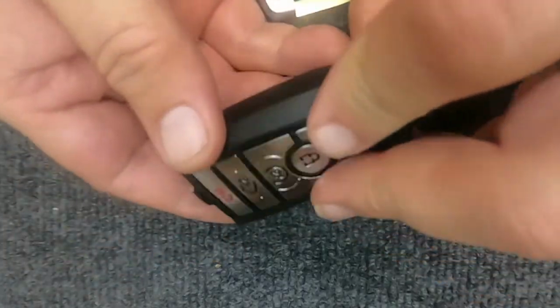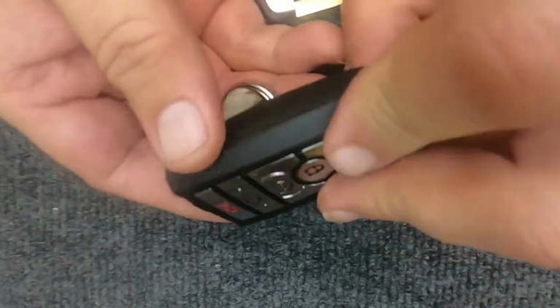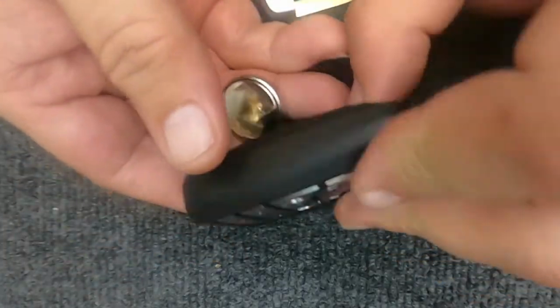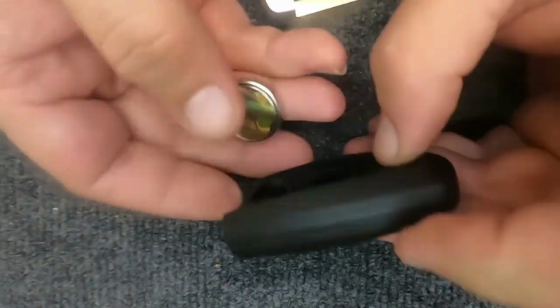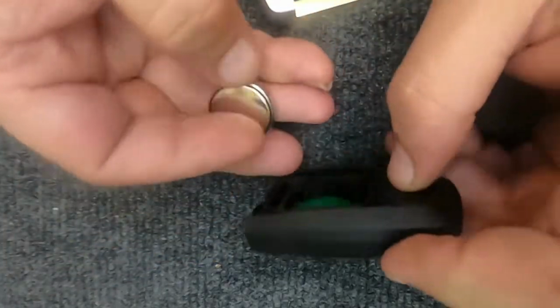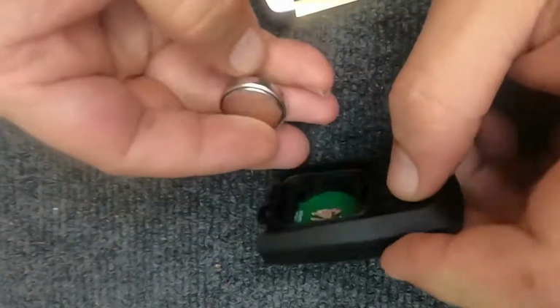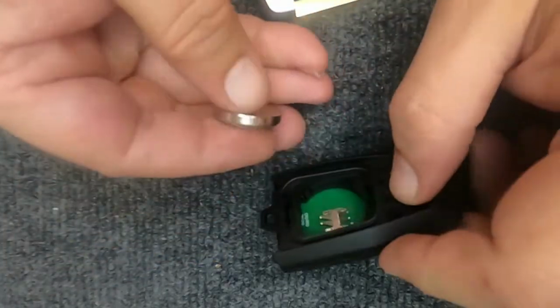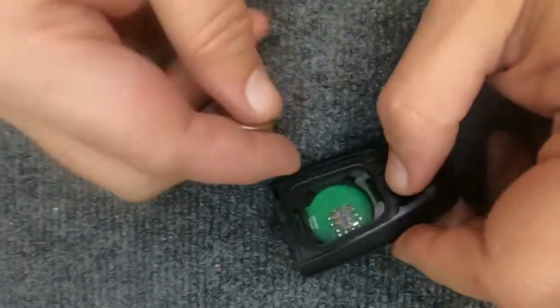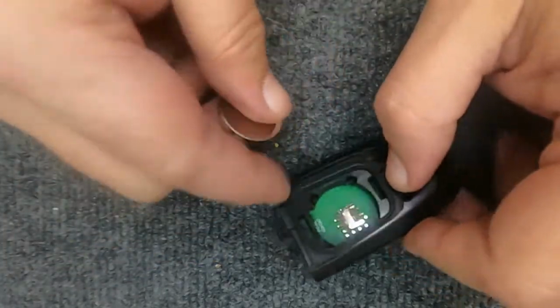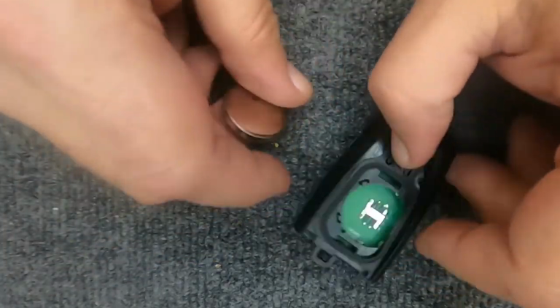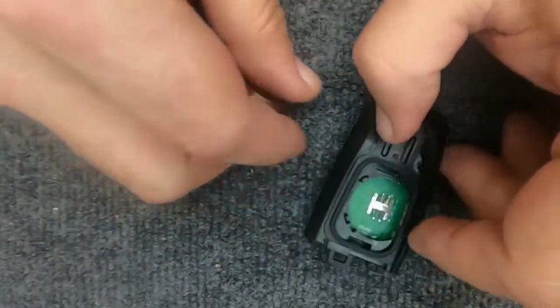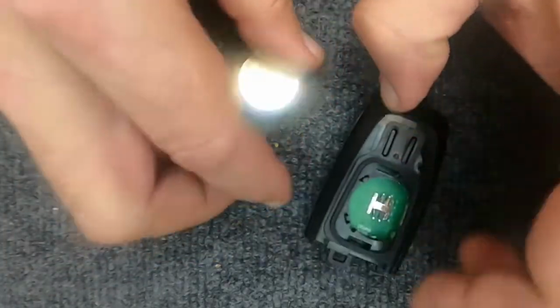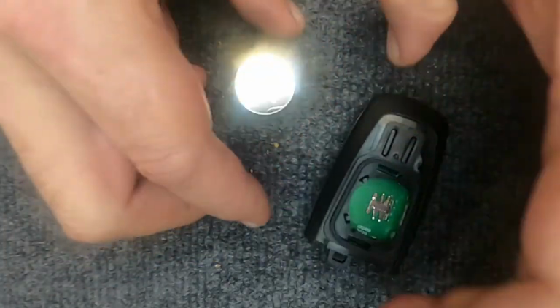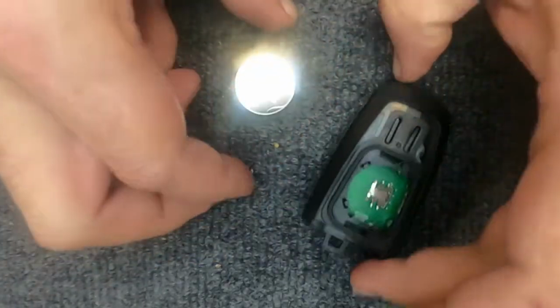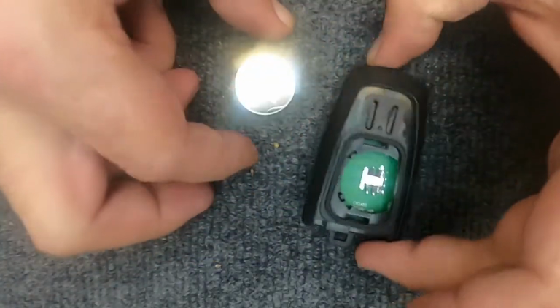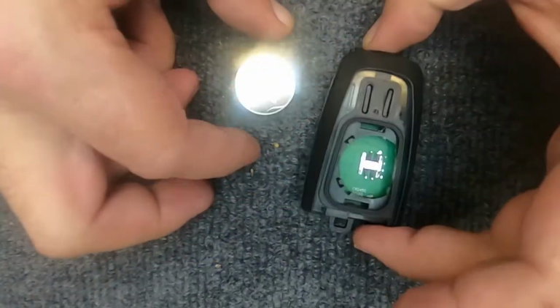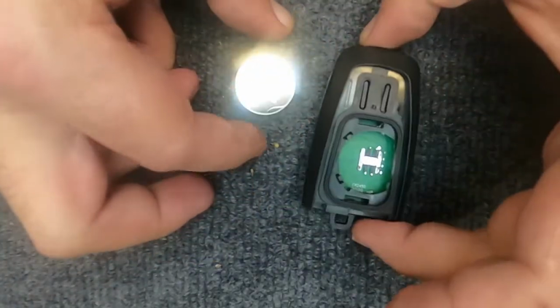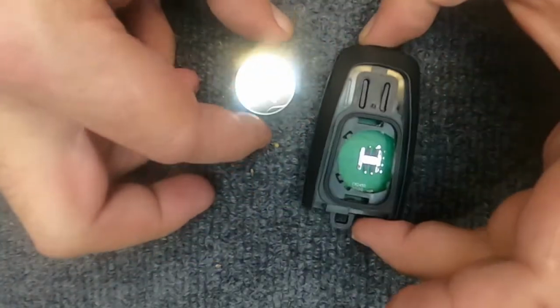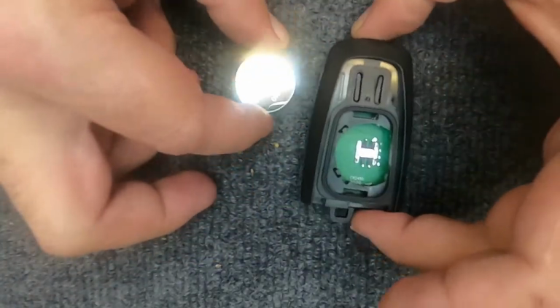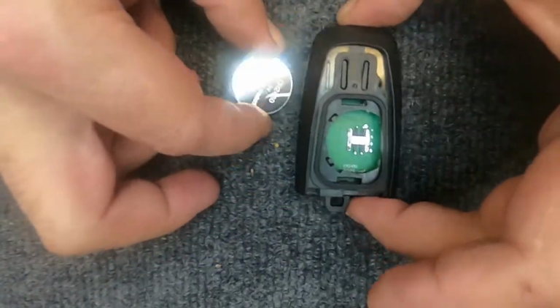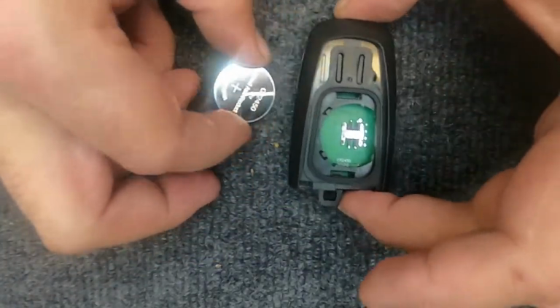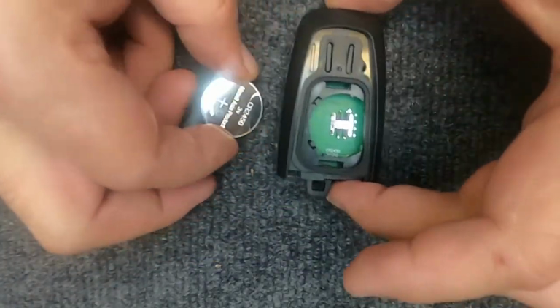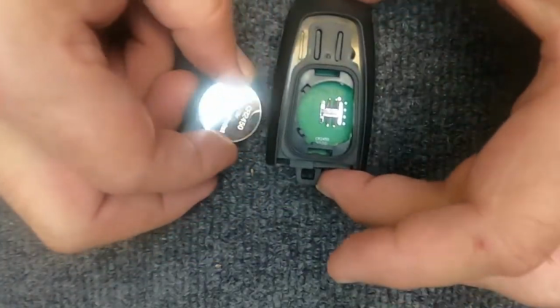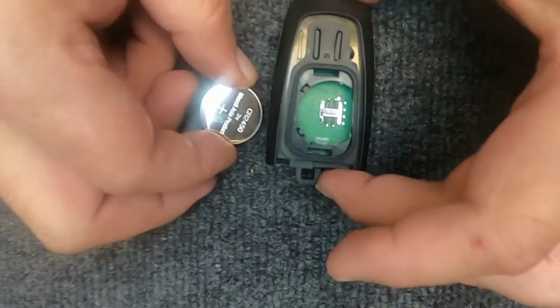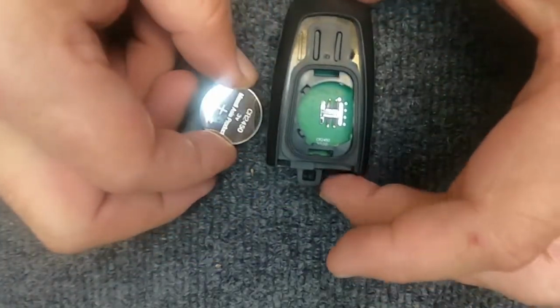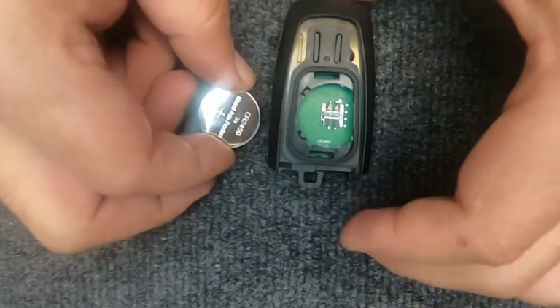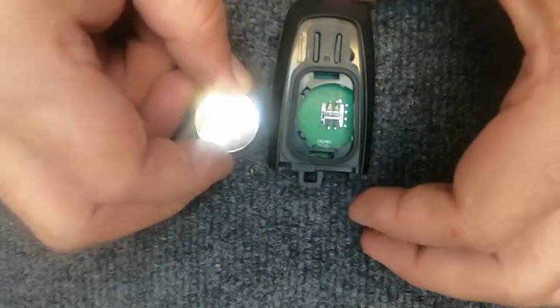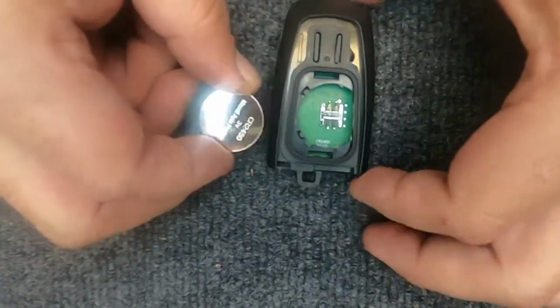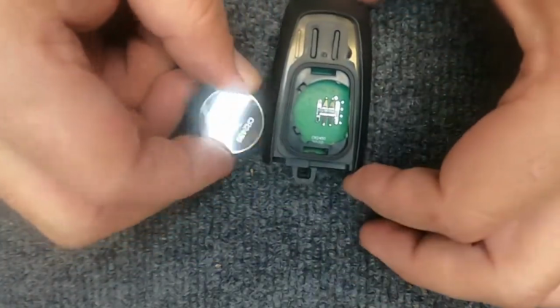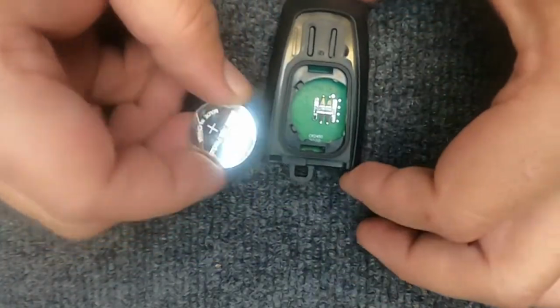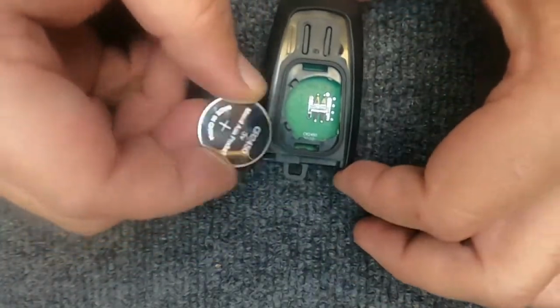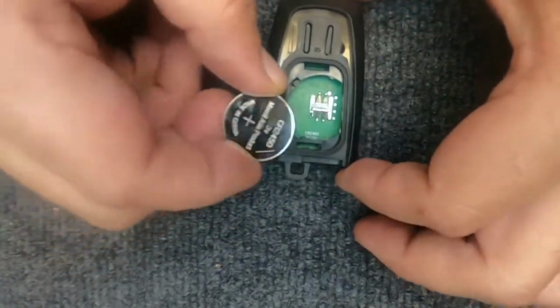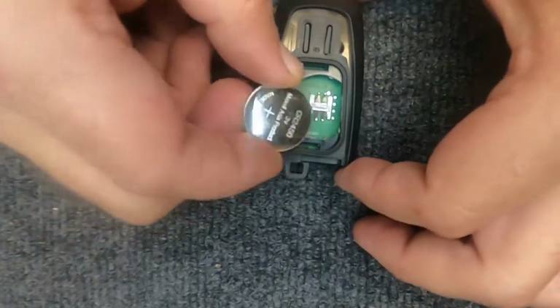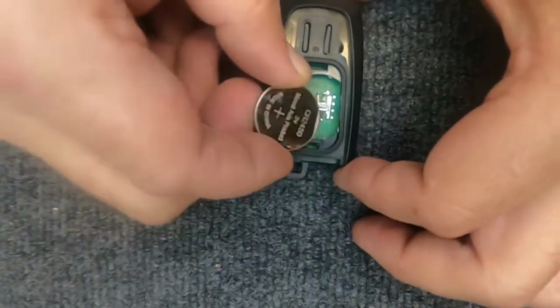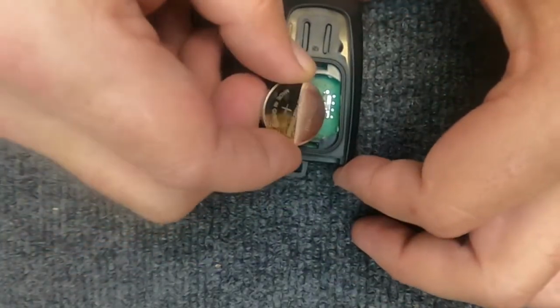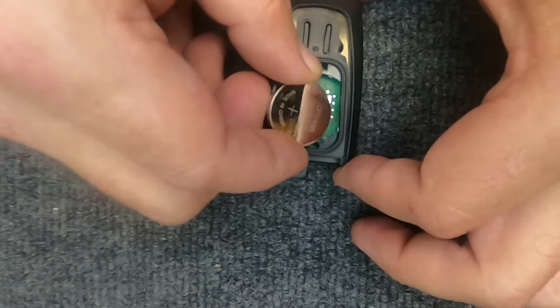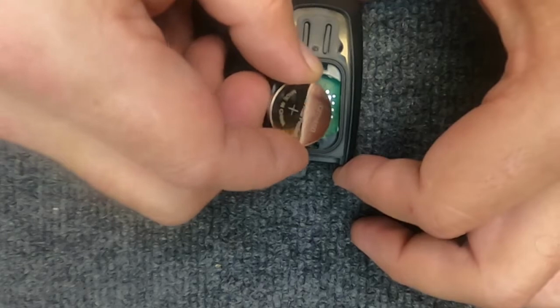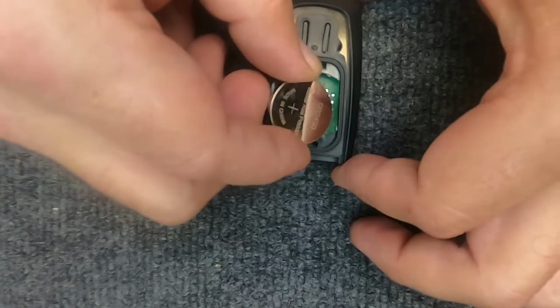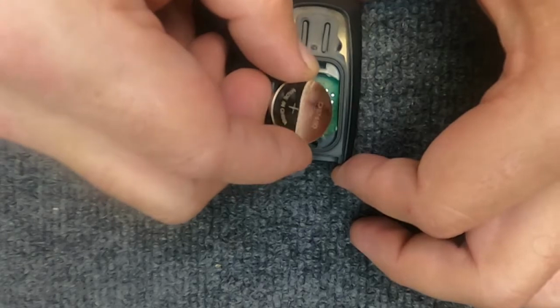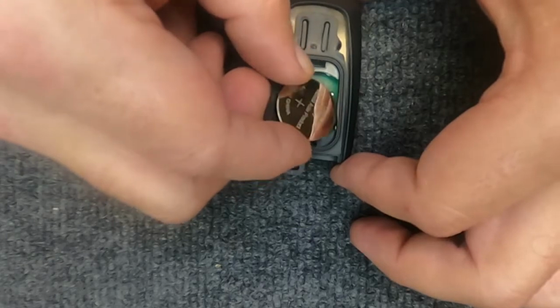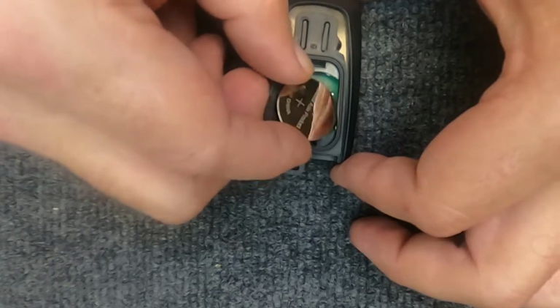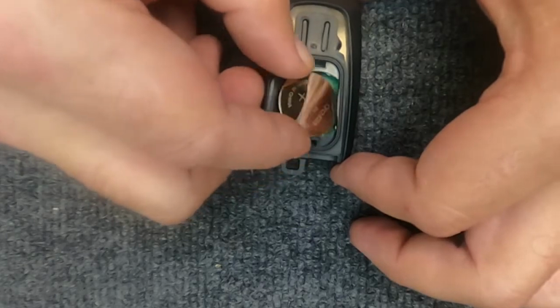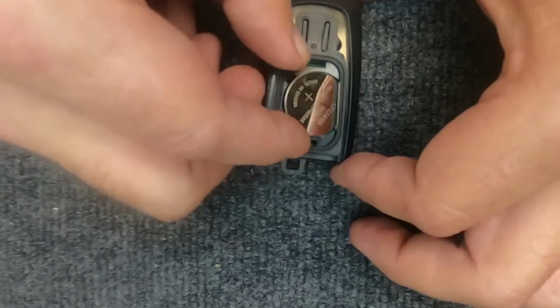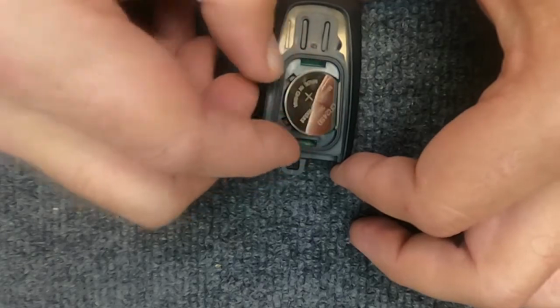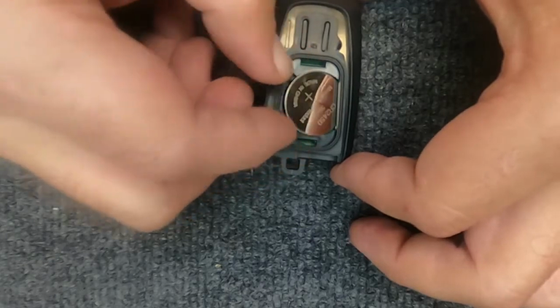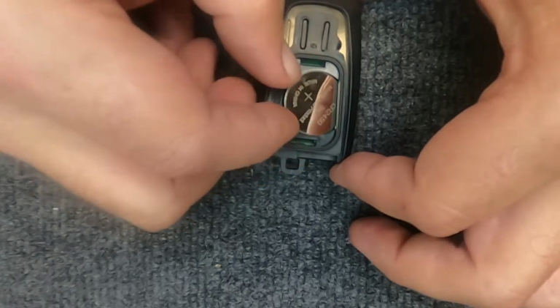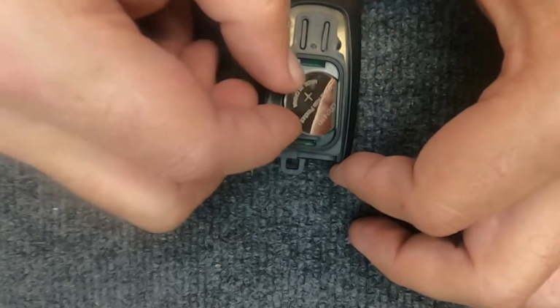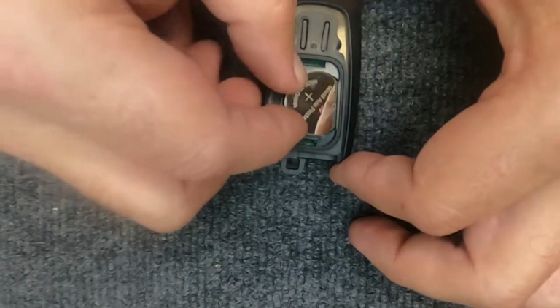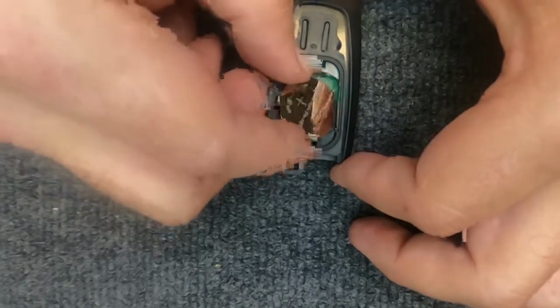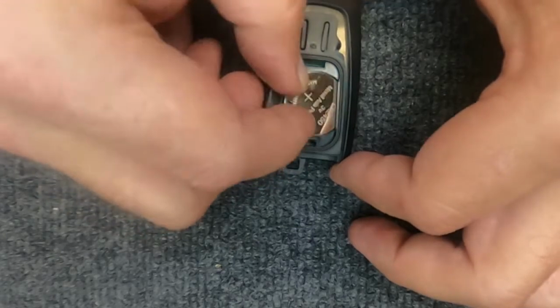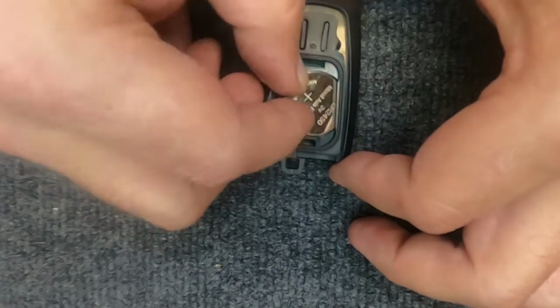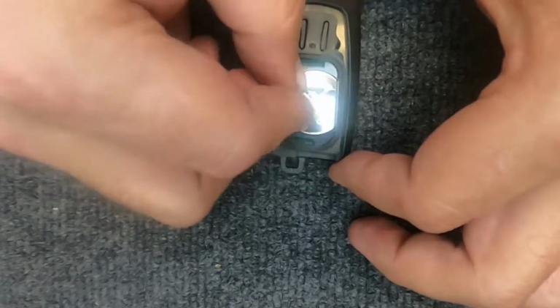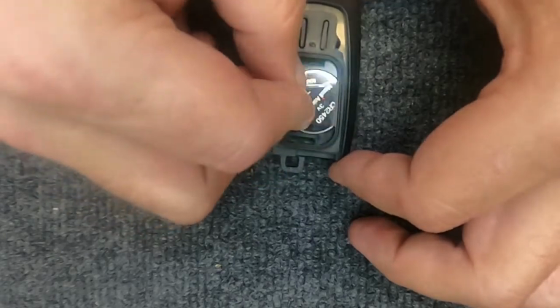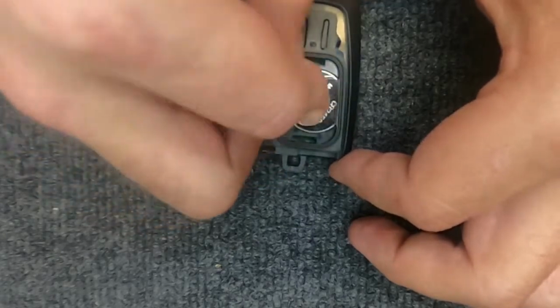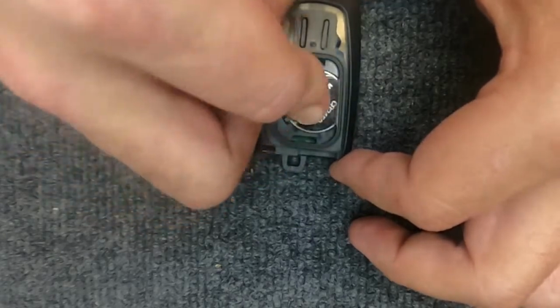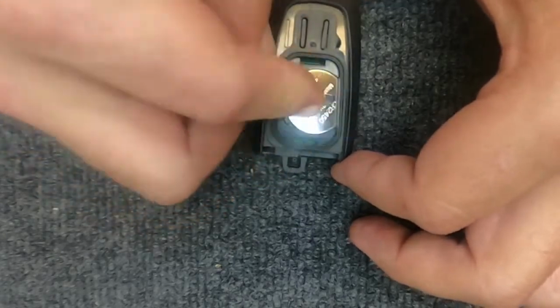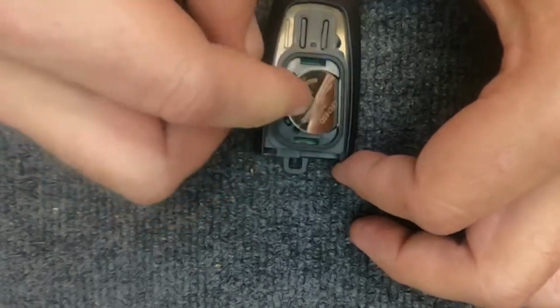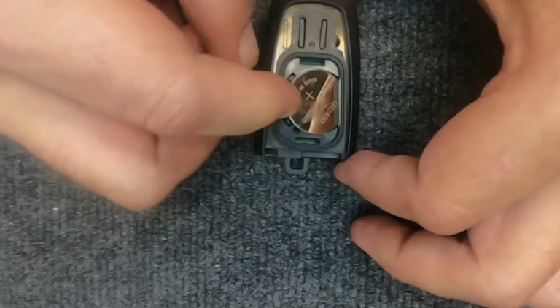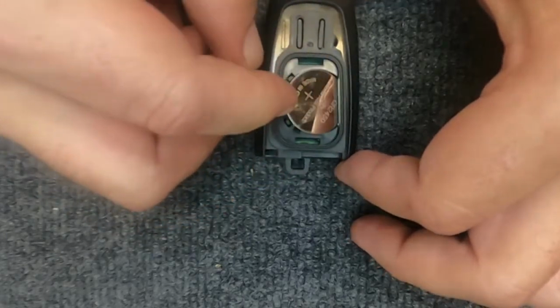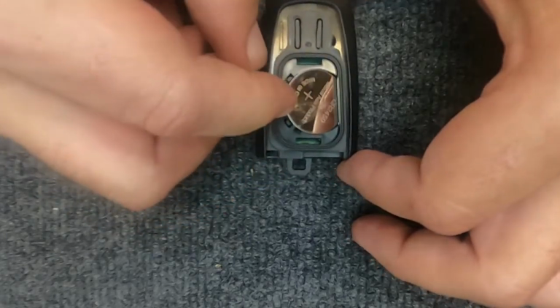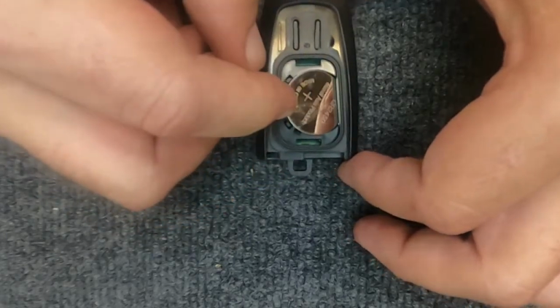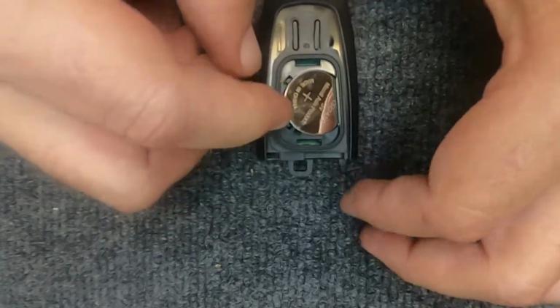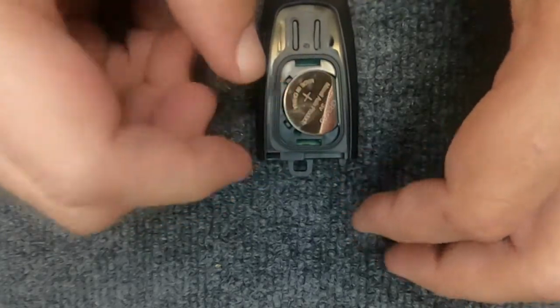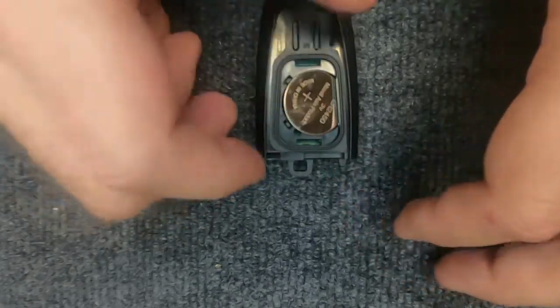It's a 2450. We're going to reassemble it — put the battery in, positive side up.